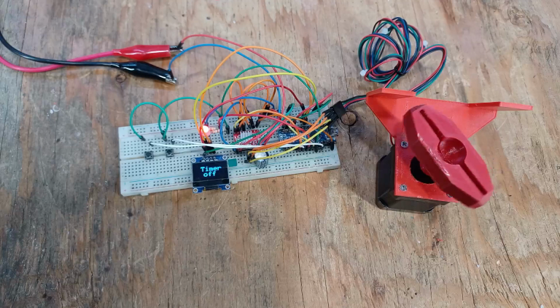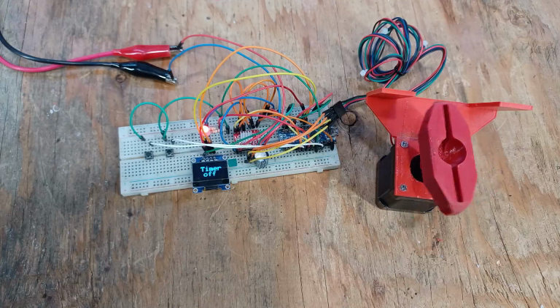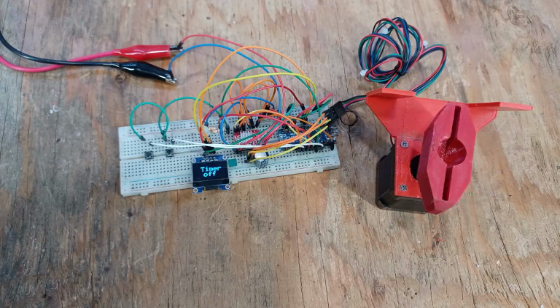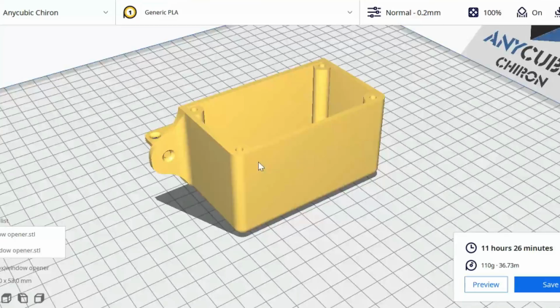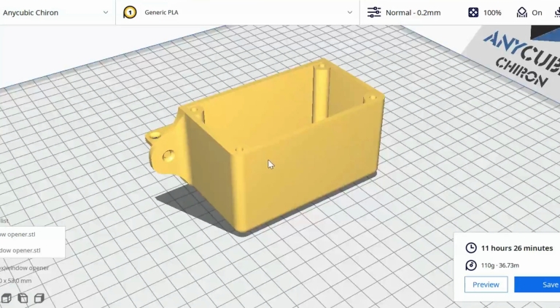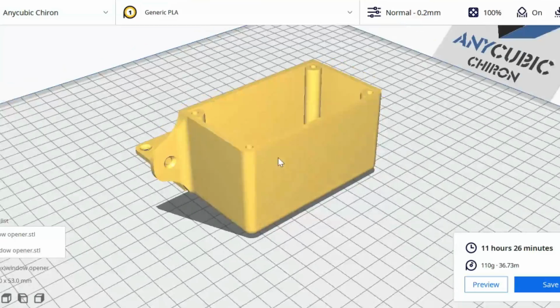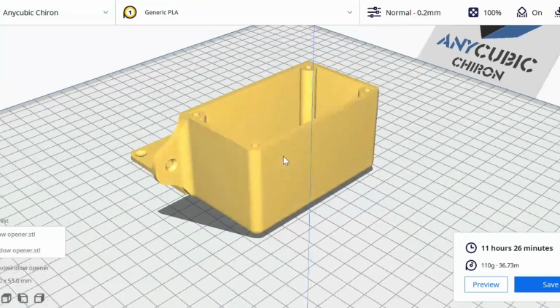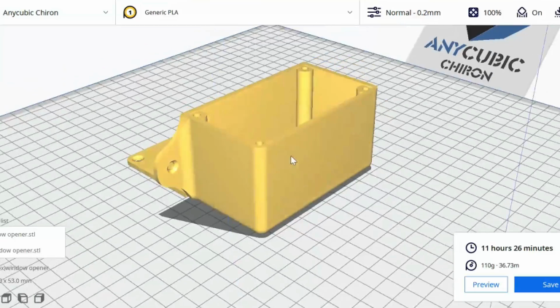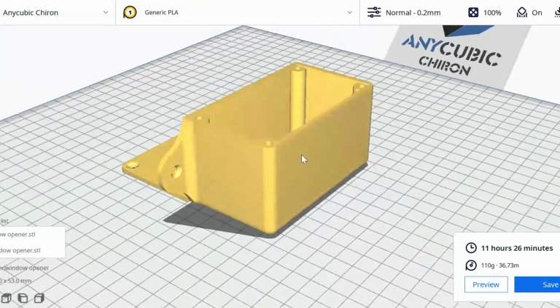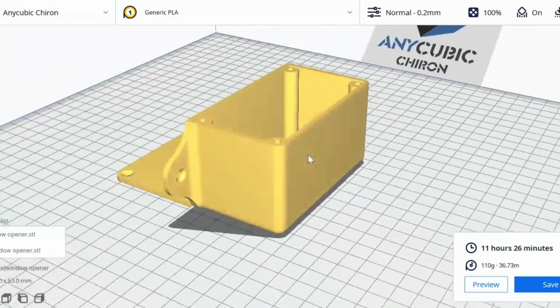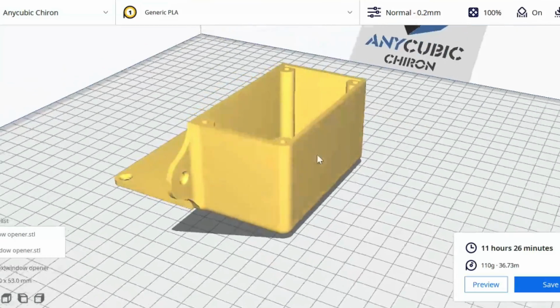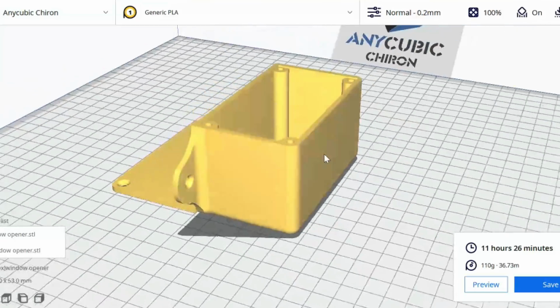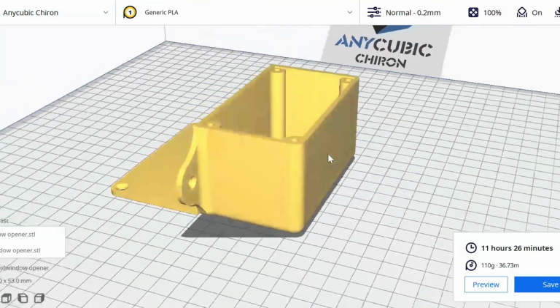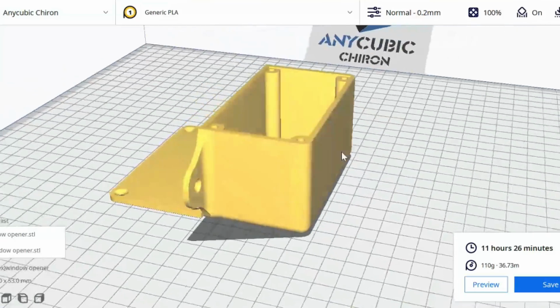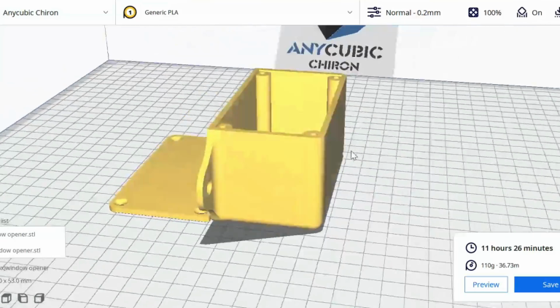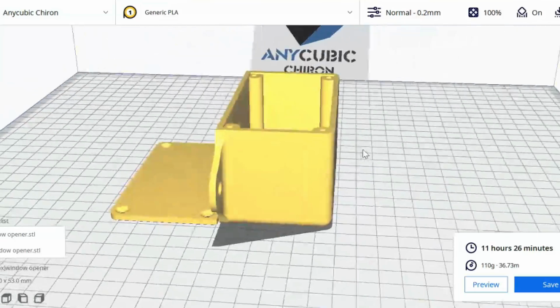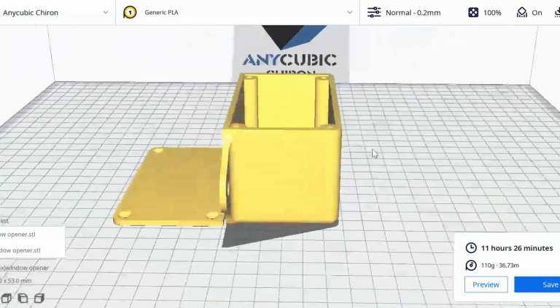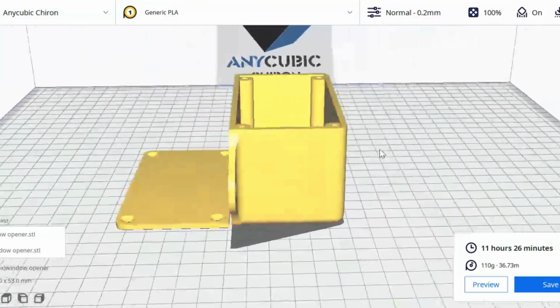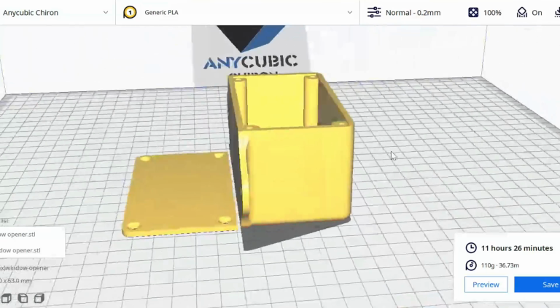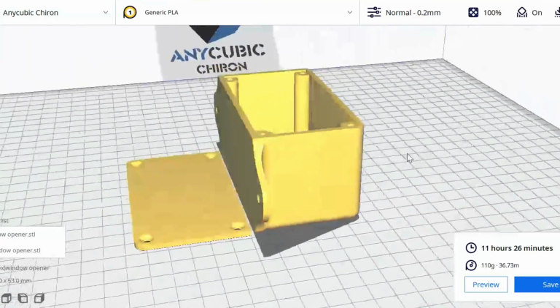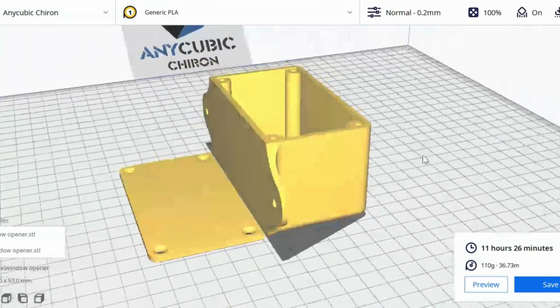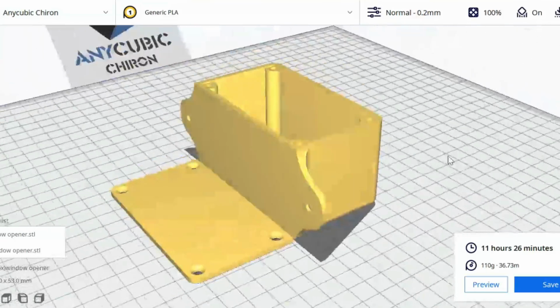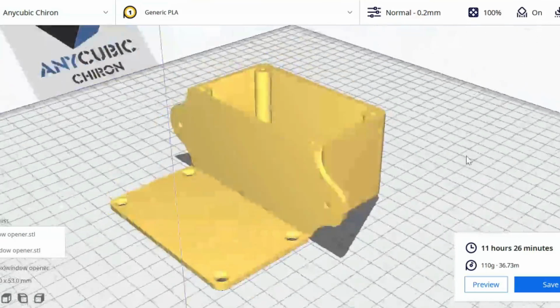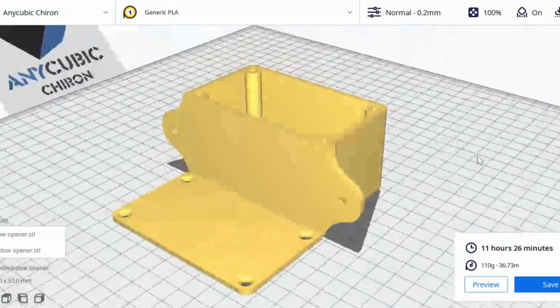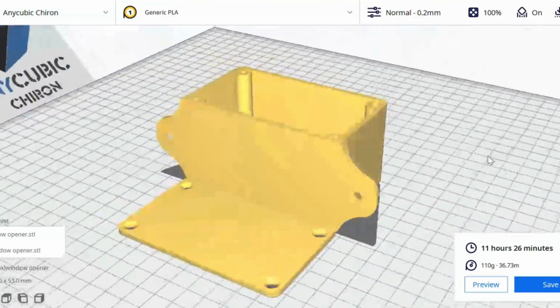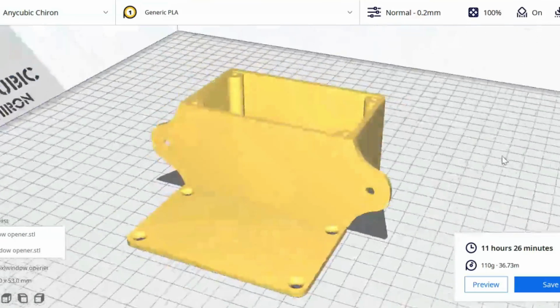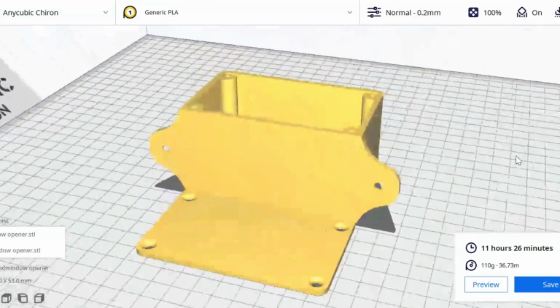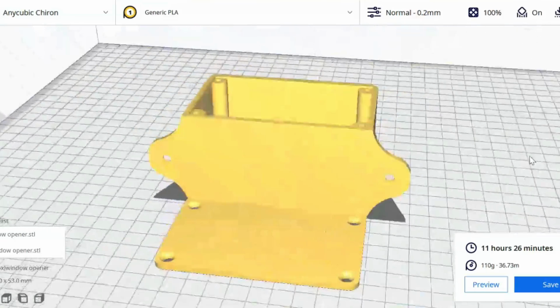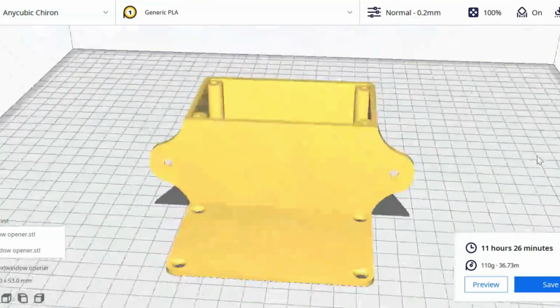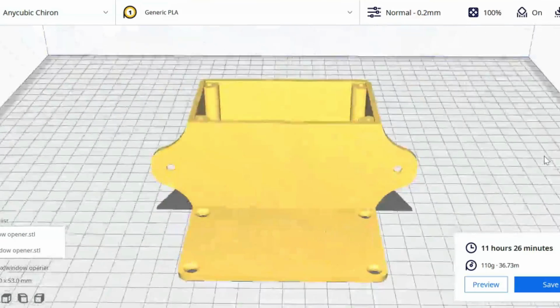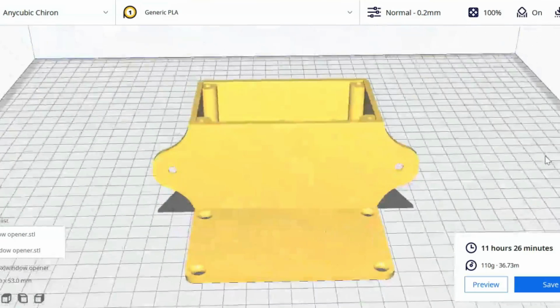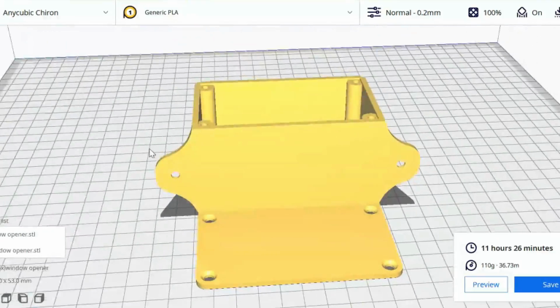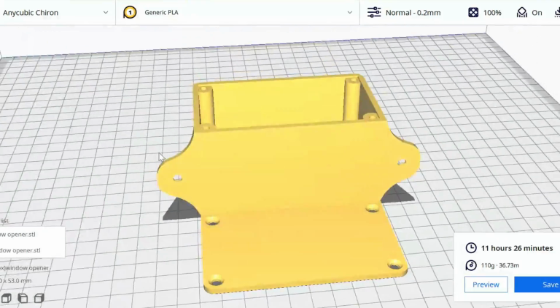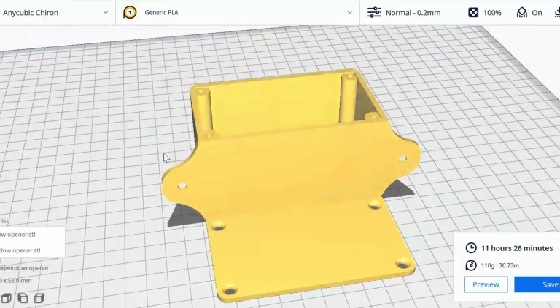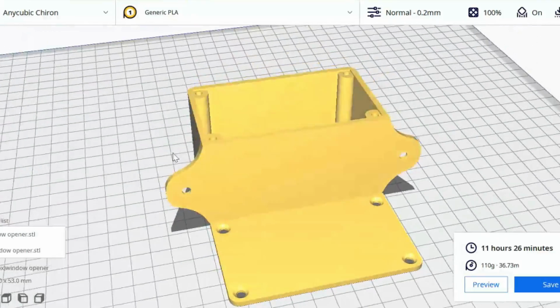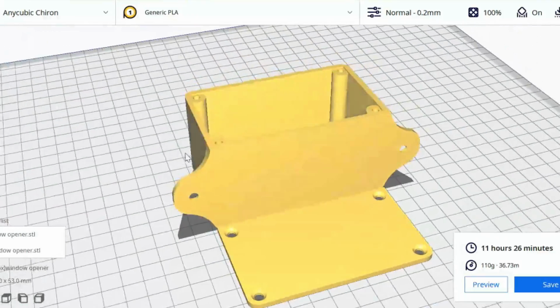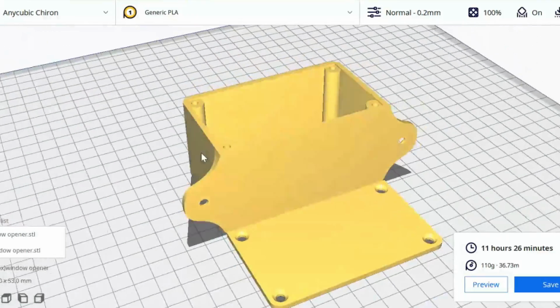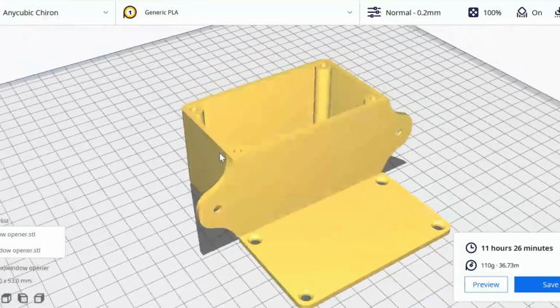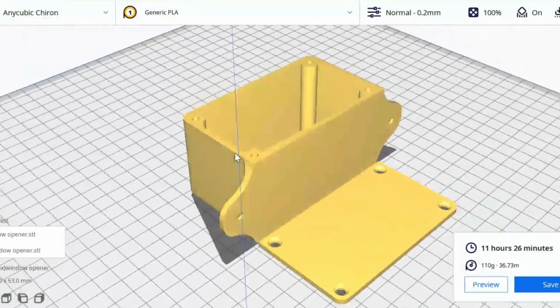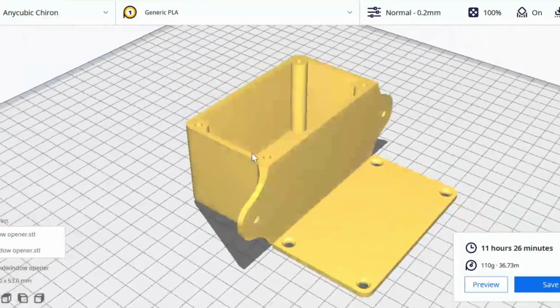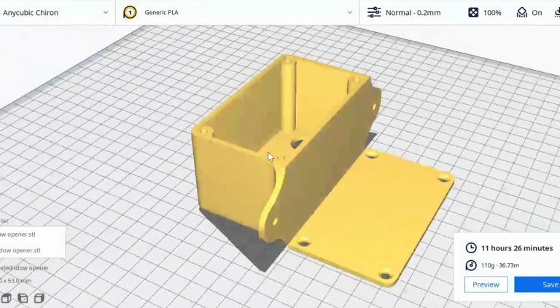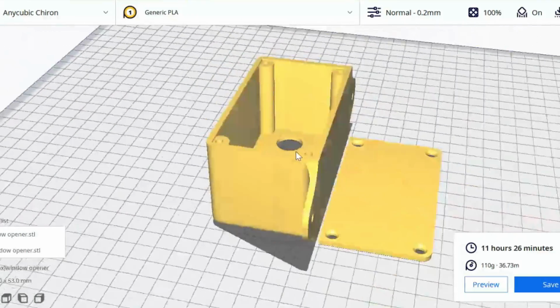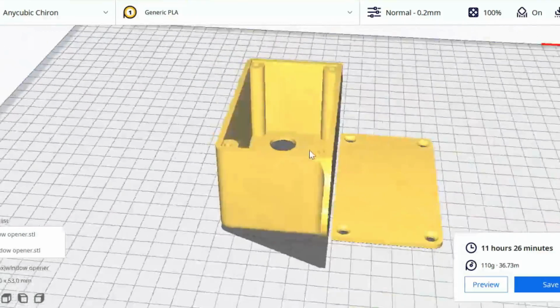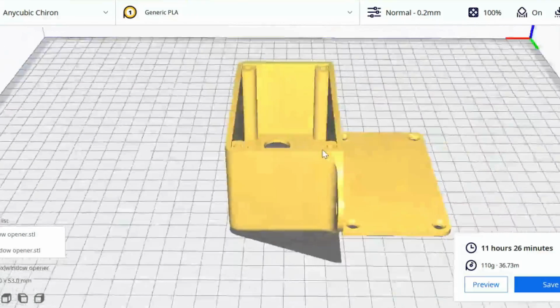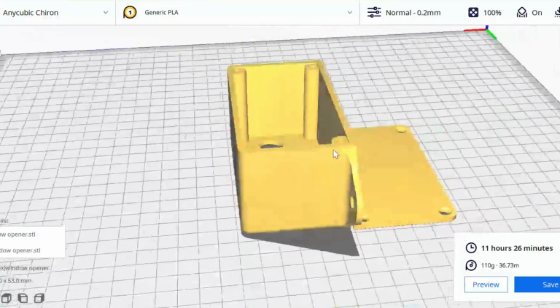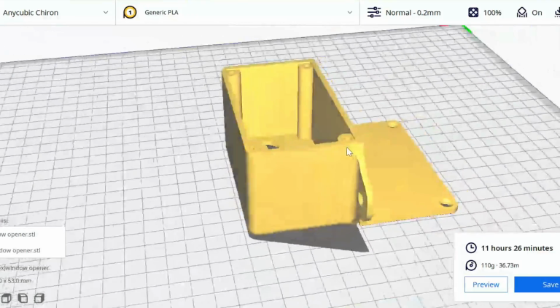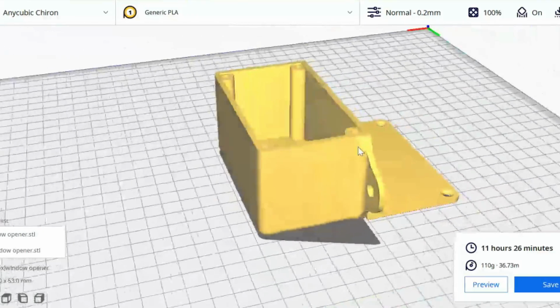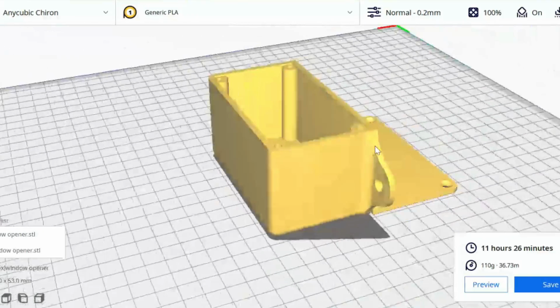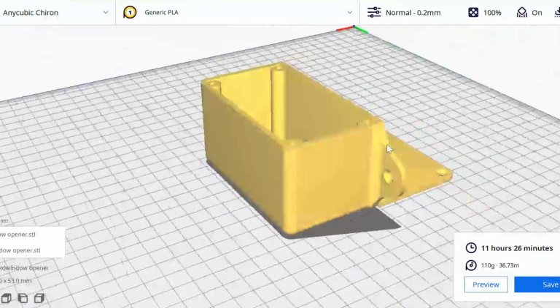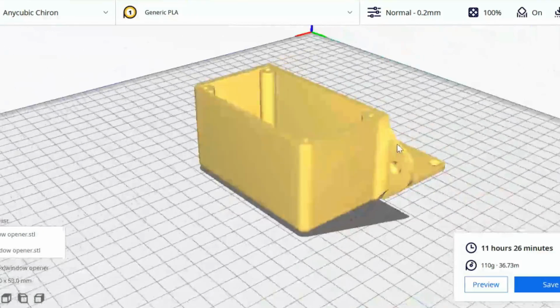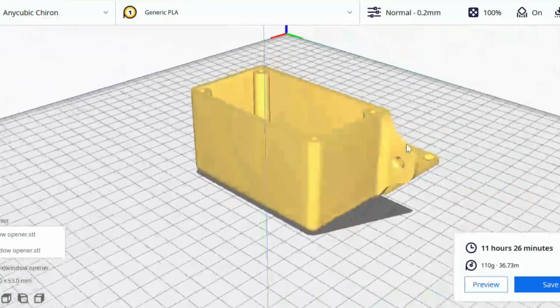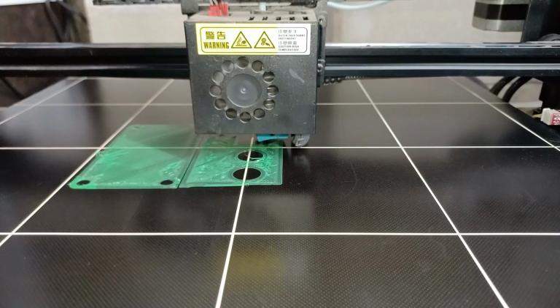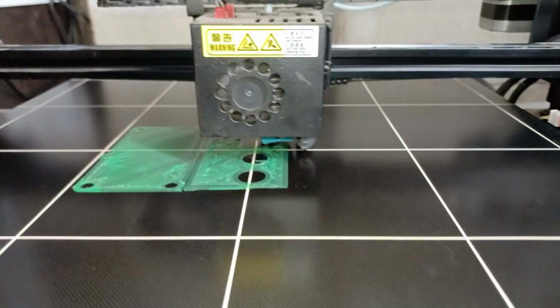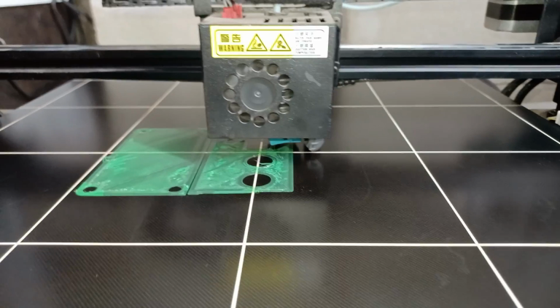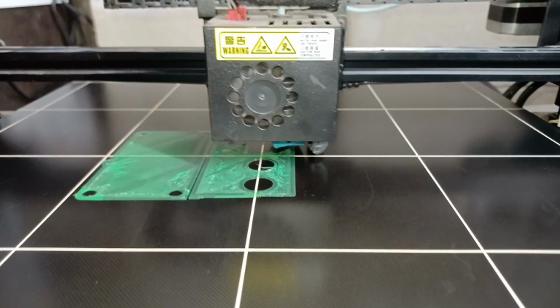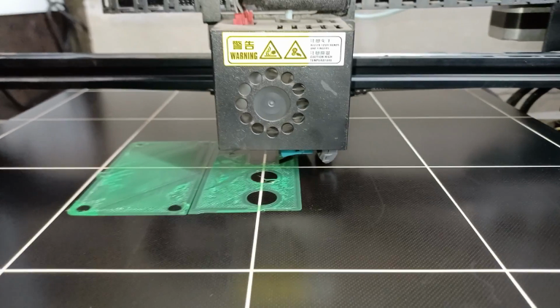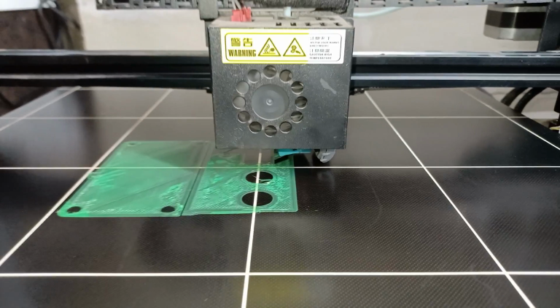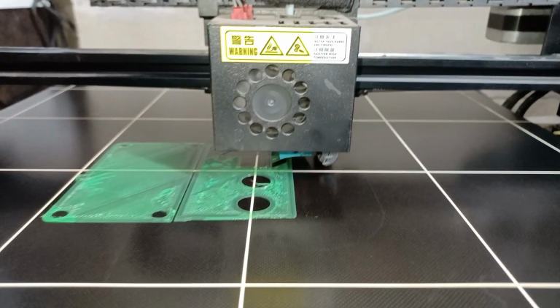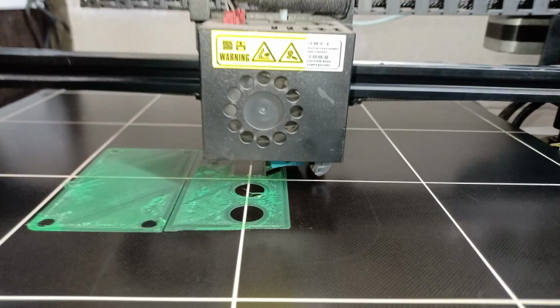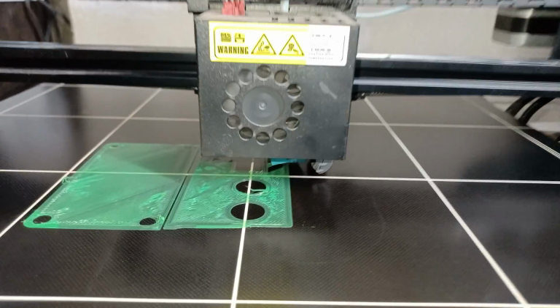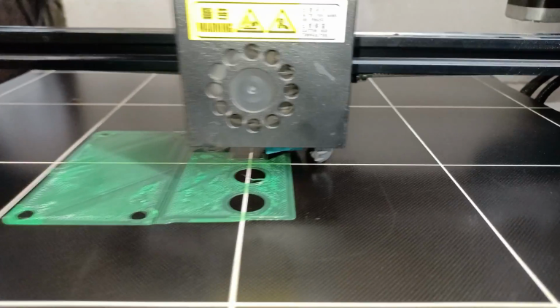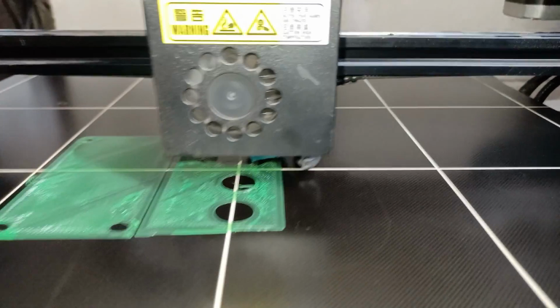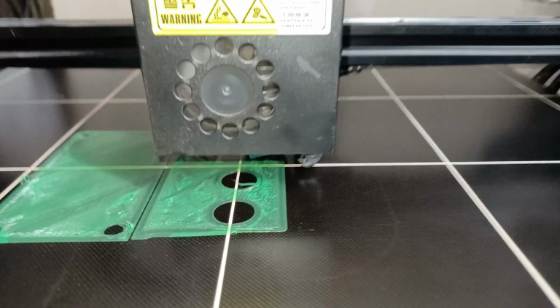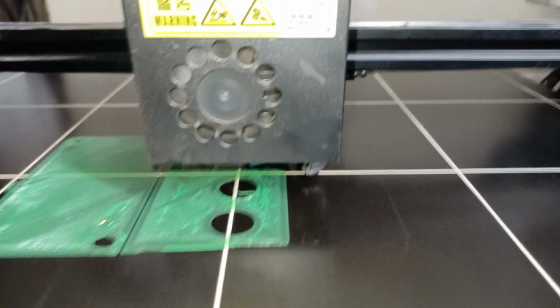At this point, I went ahead and designed a suitable enclosure for the electronics, and then 3D printed it.